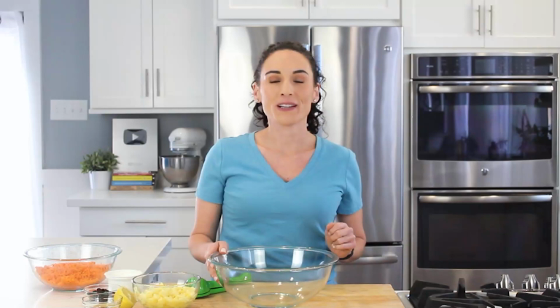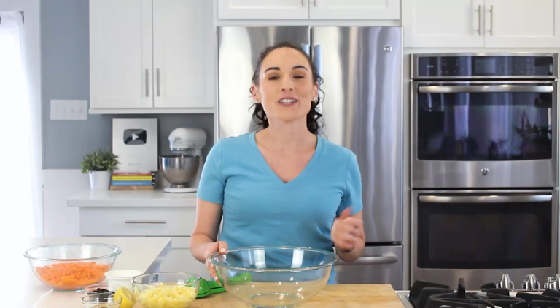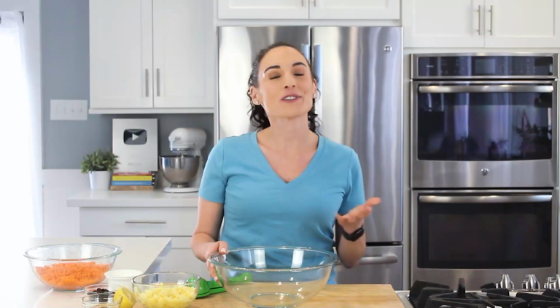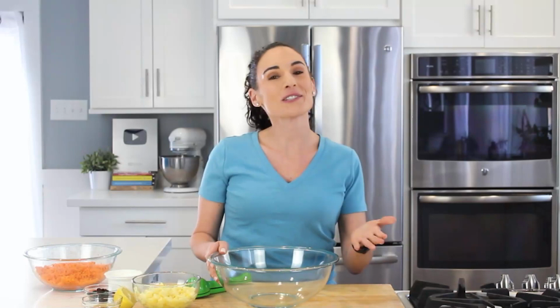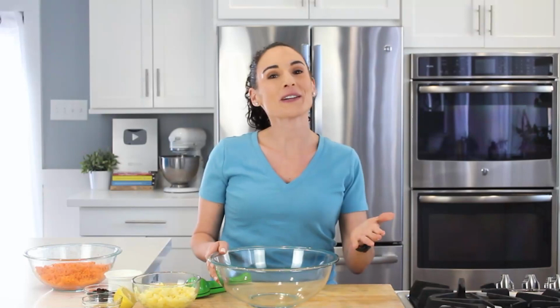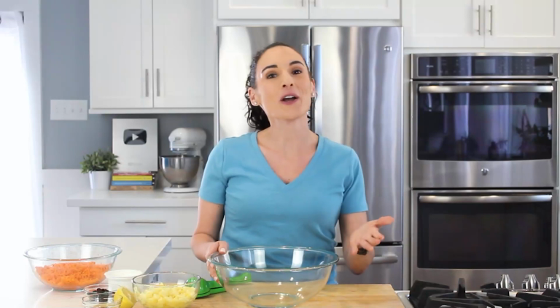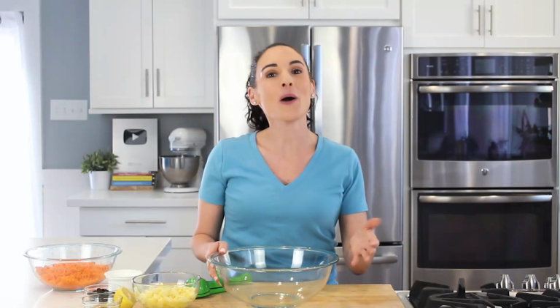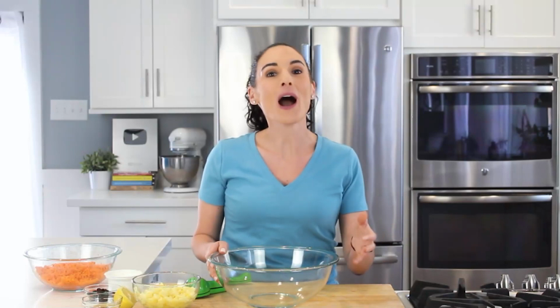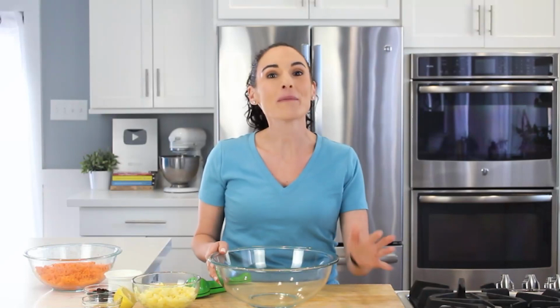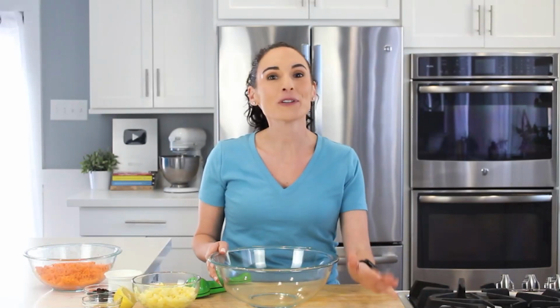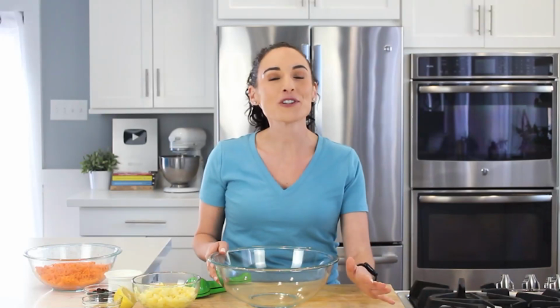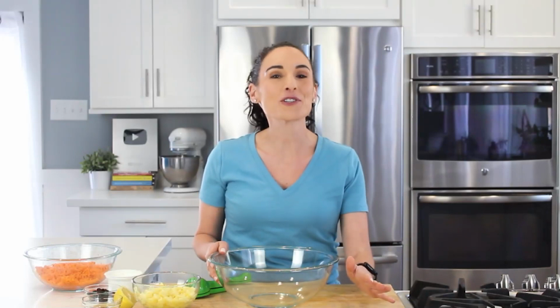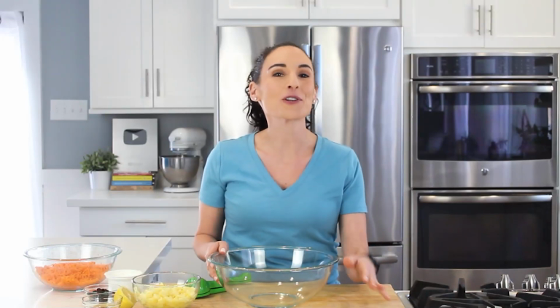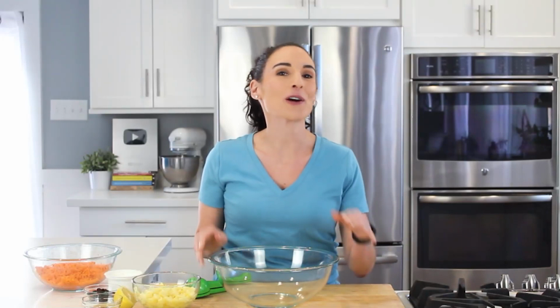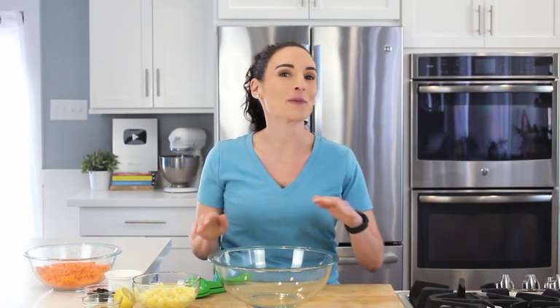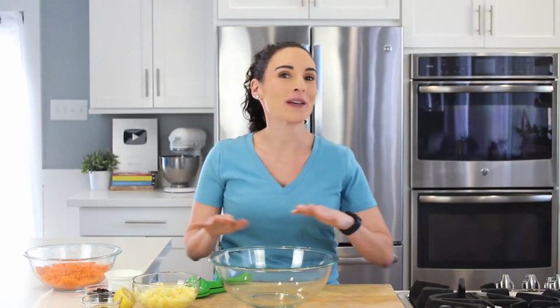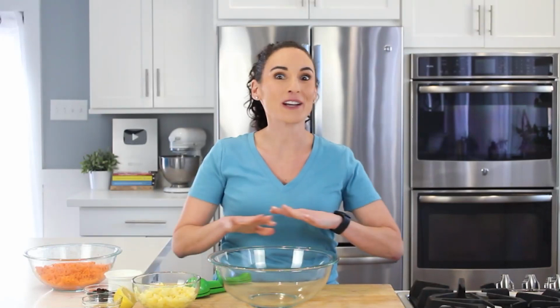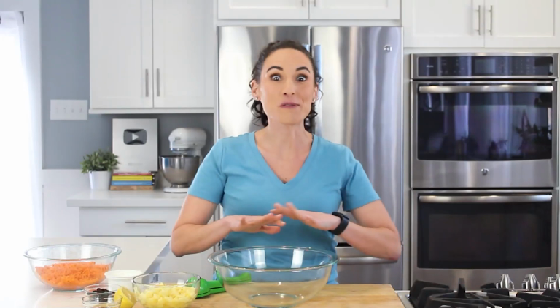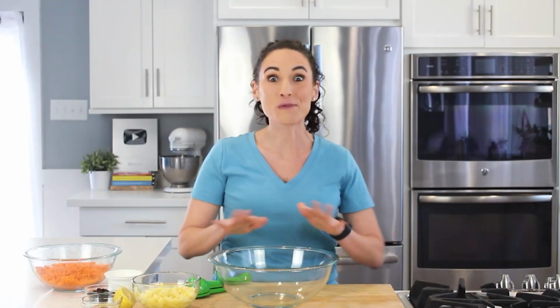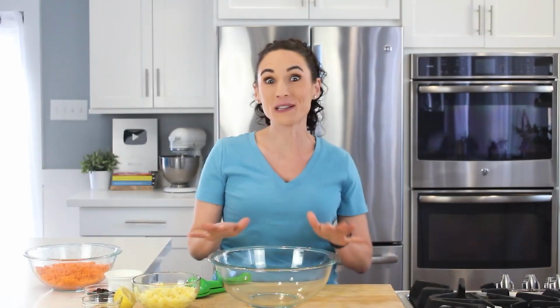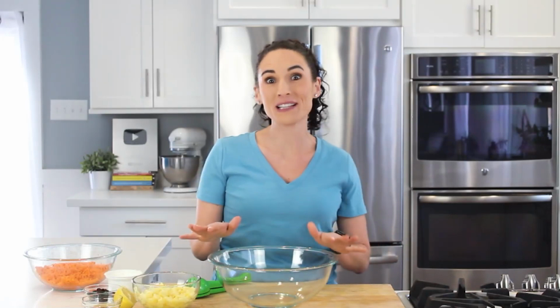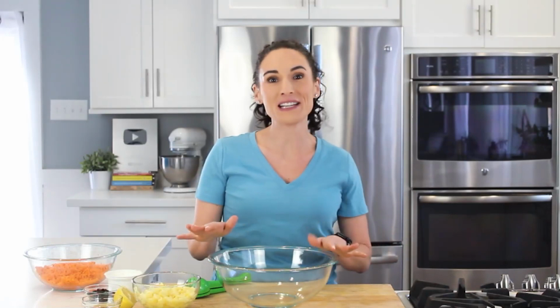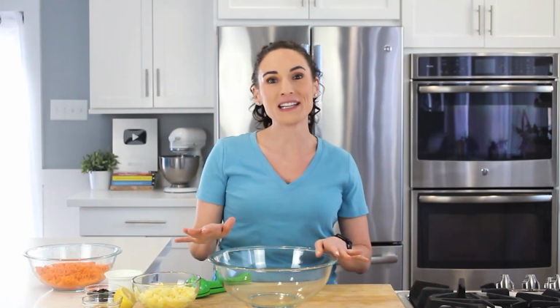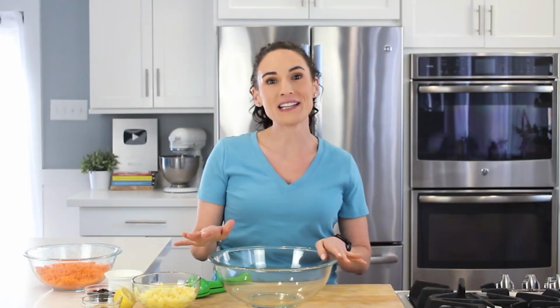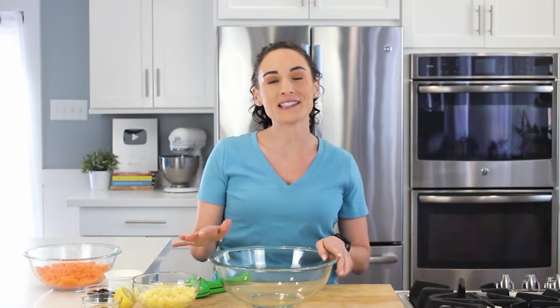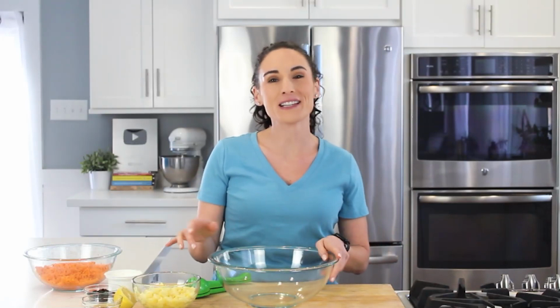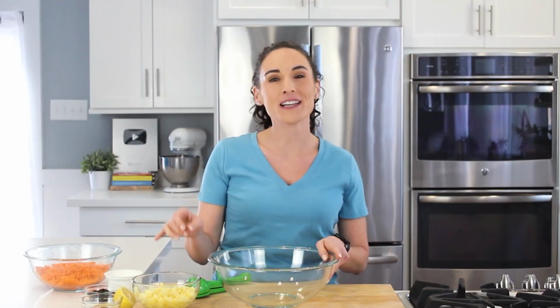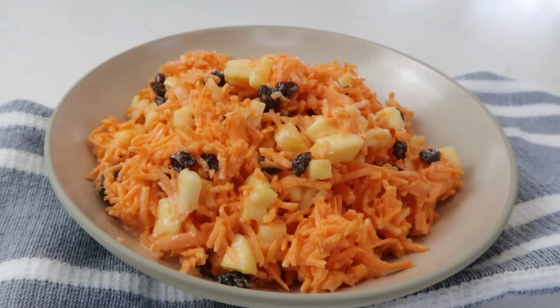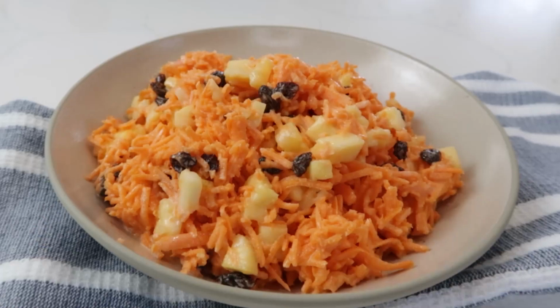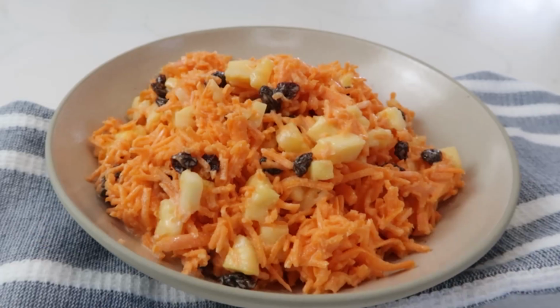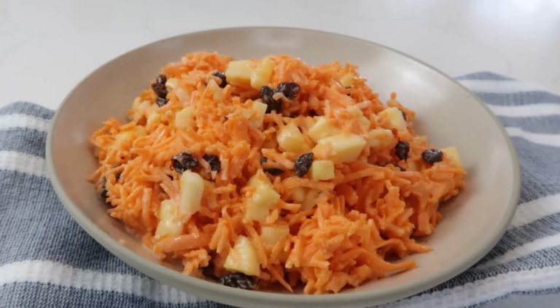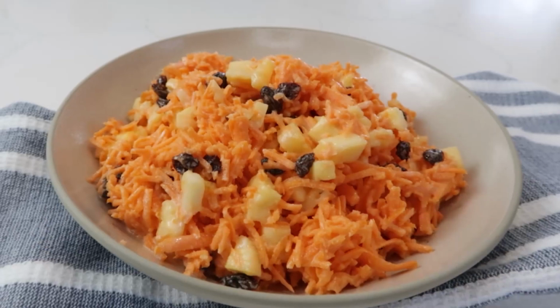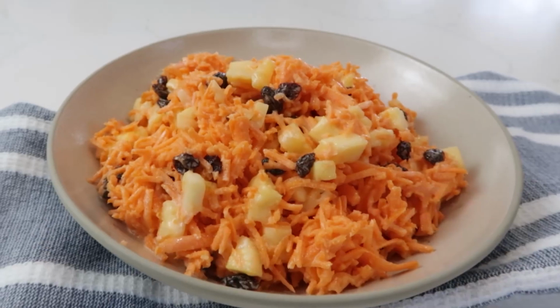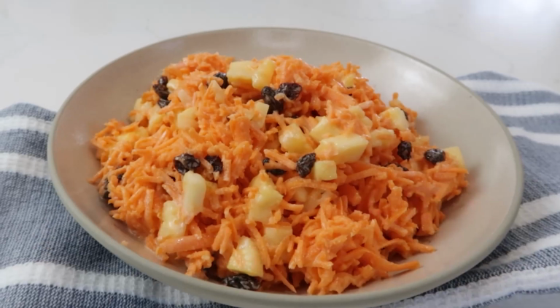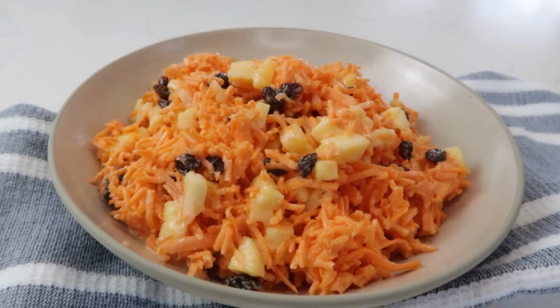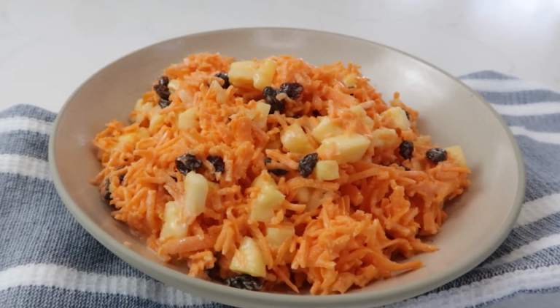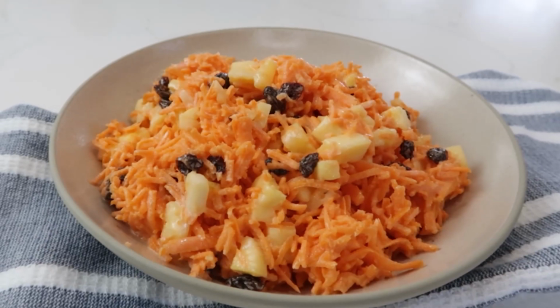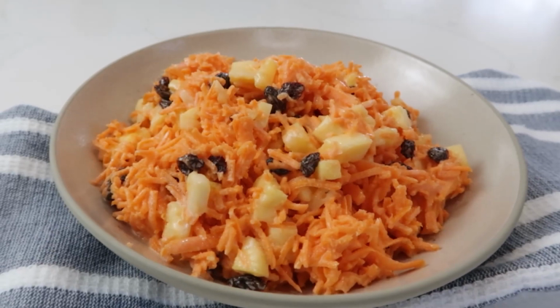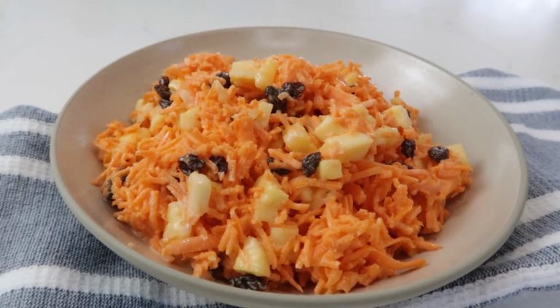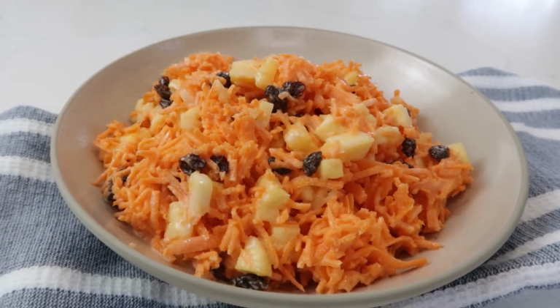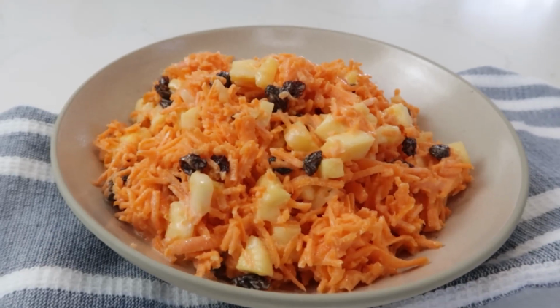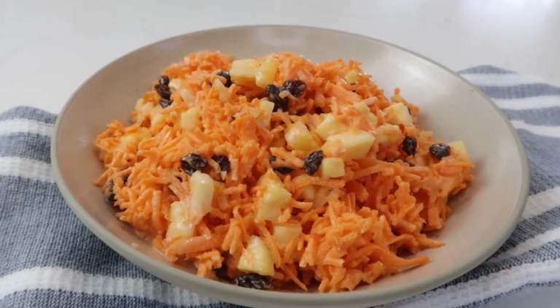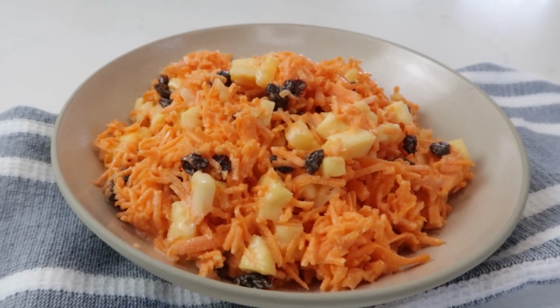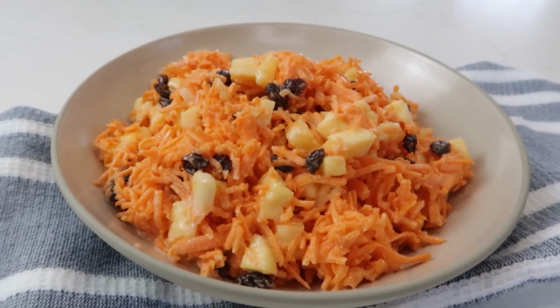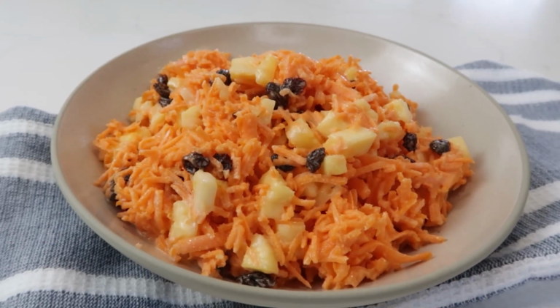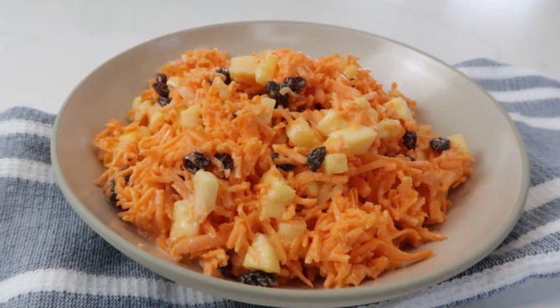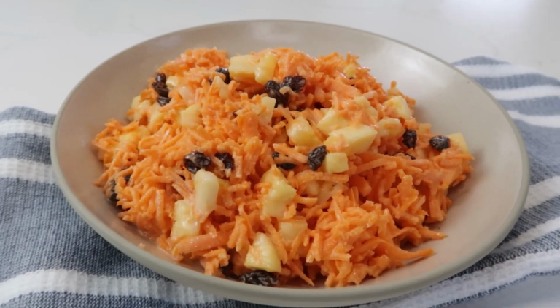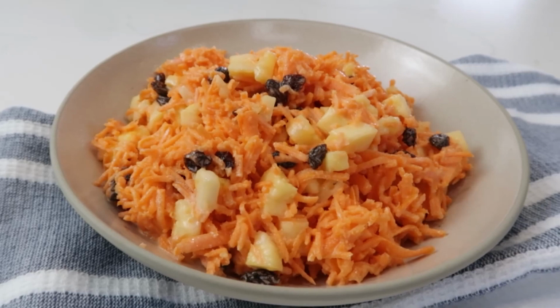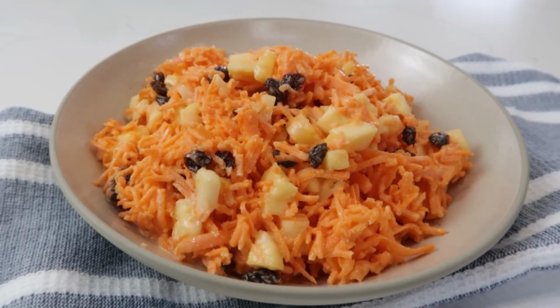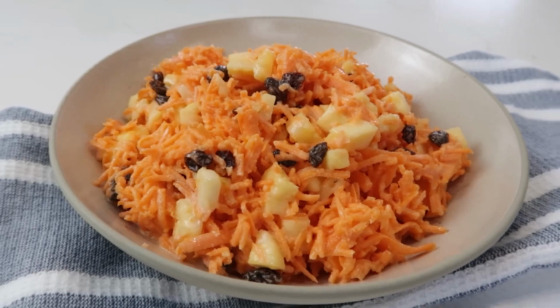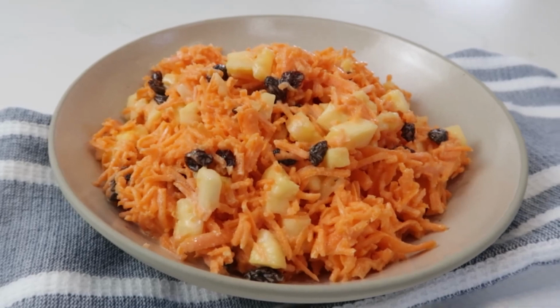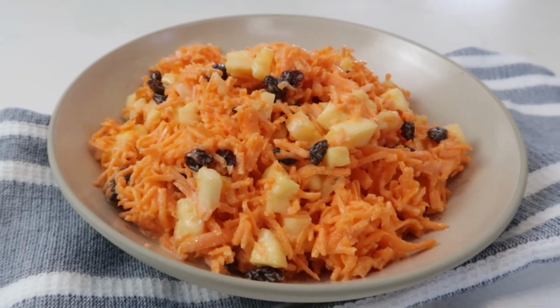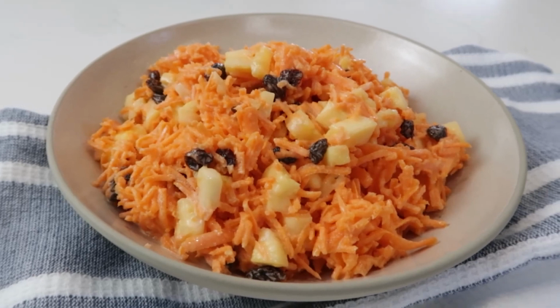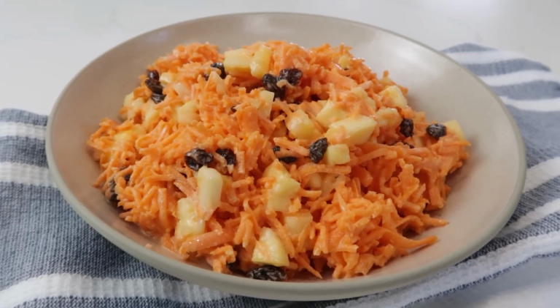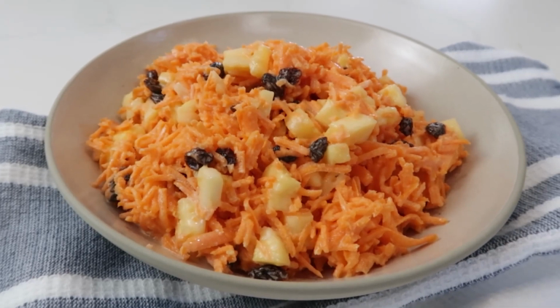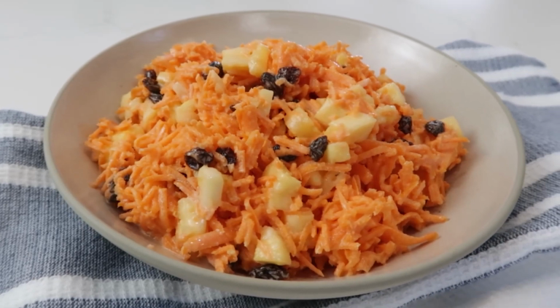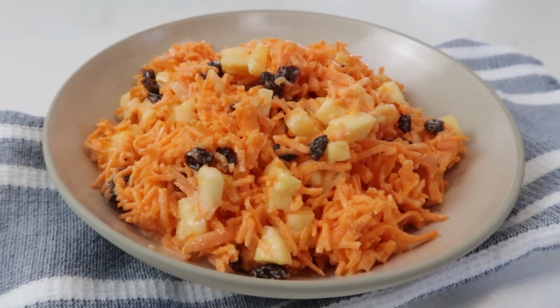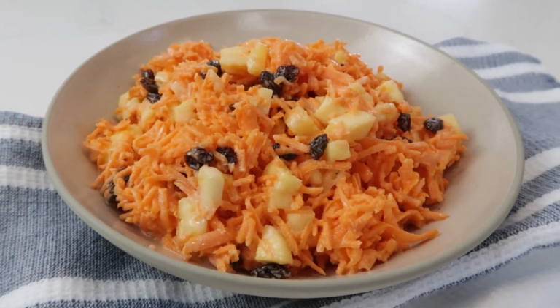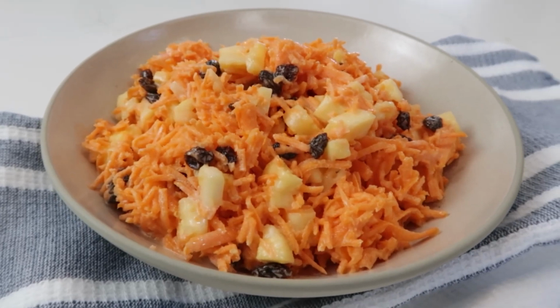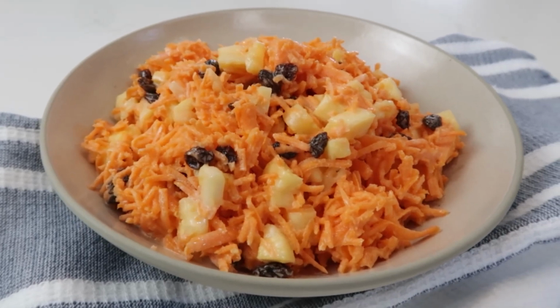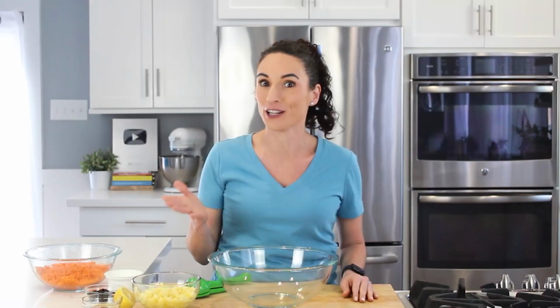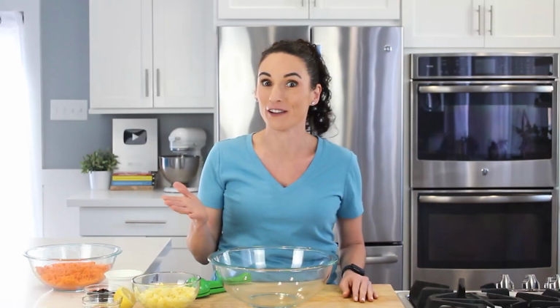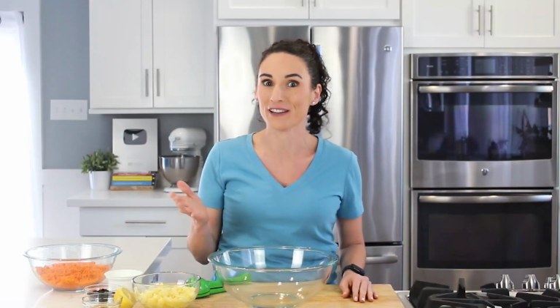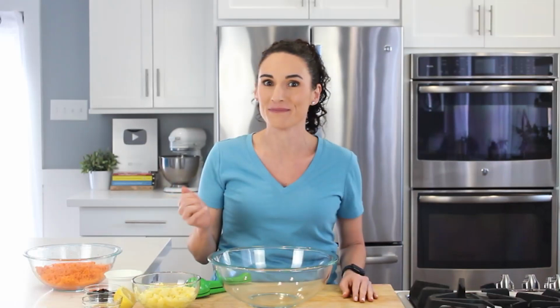In today's video, I'm going to show you how to make a really easy carrot raisin salad. It's the perfect fresh side dish. You're going to love it.